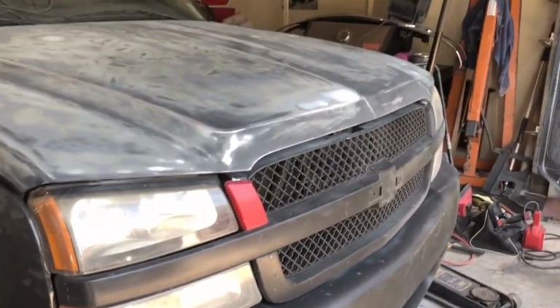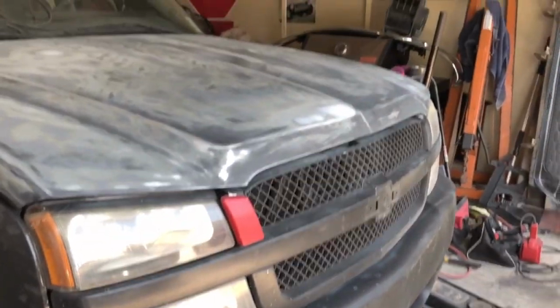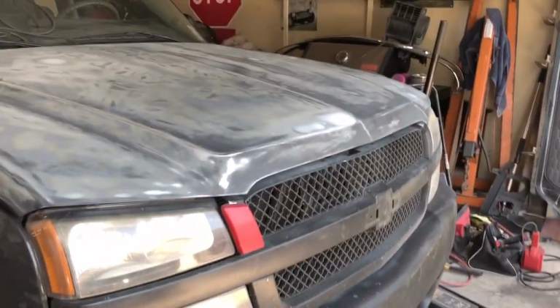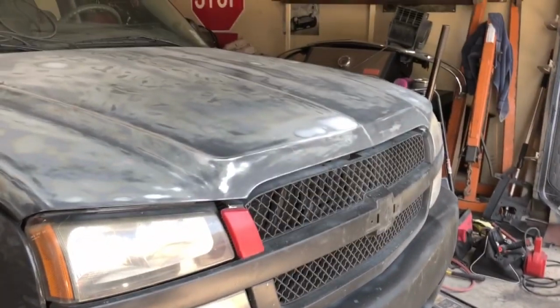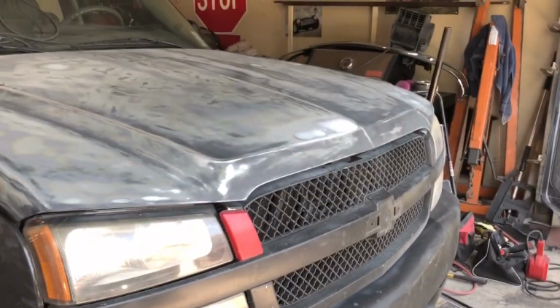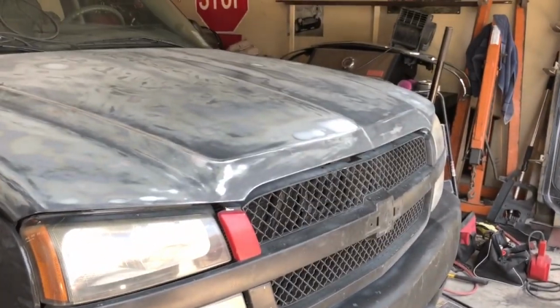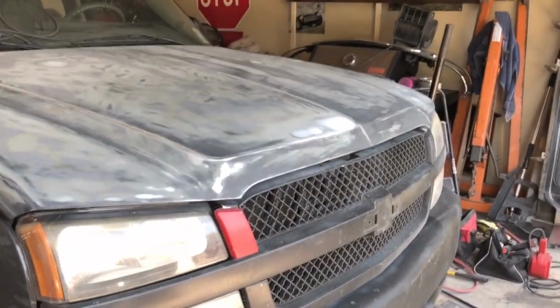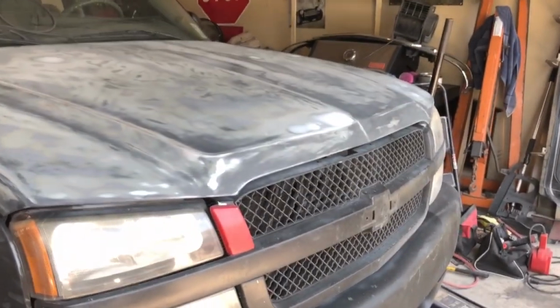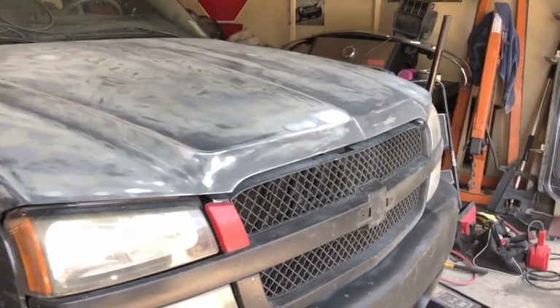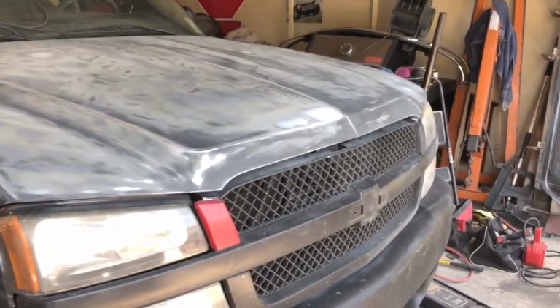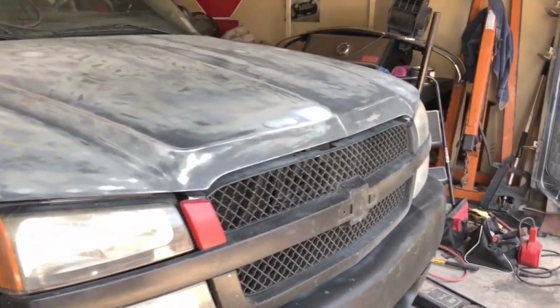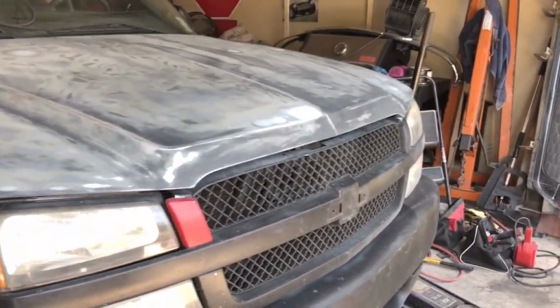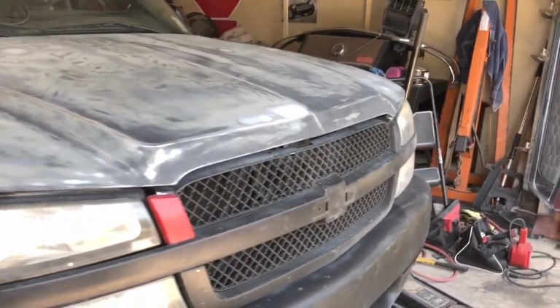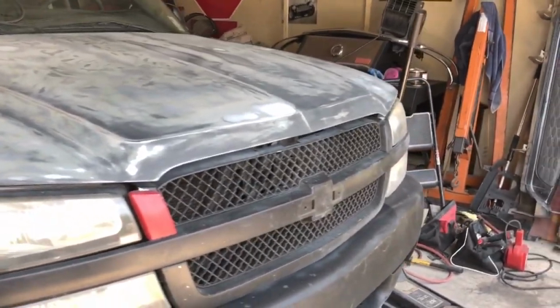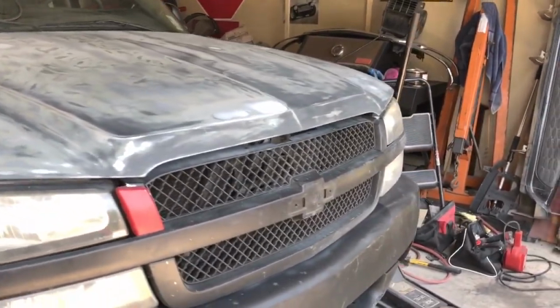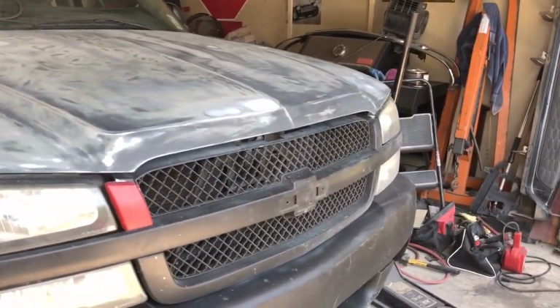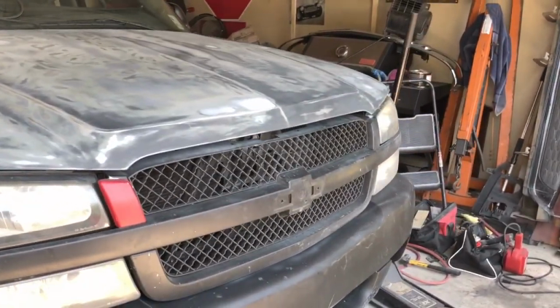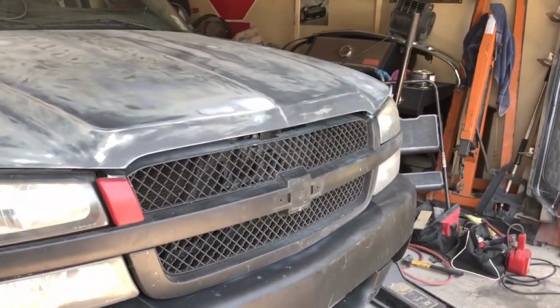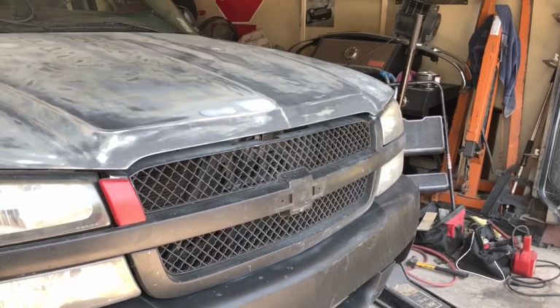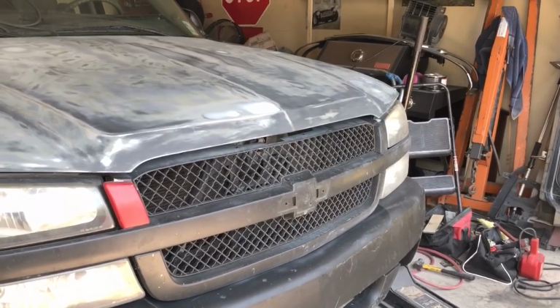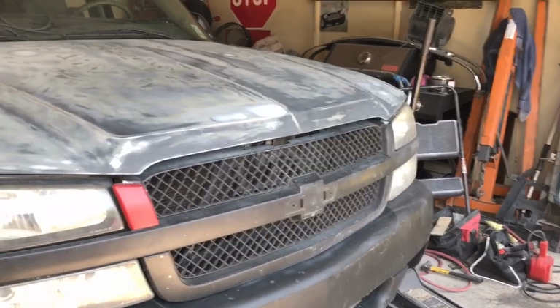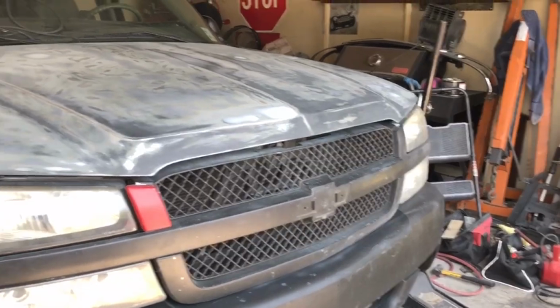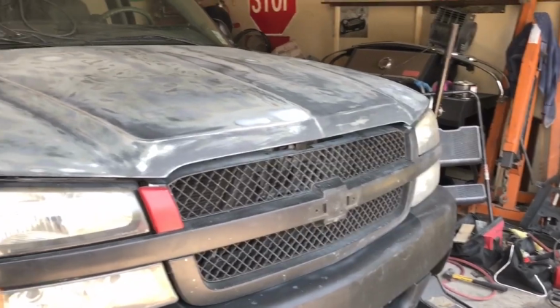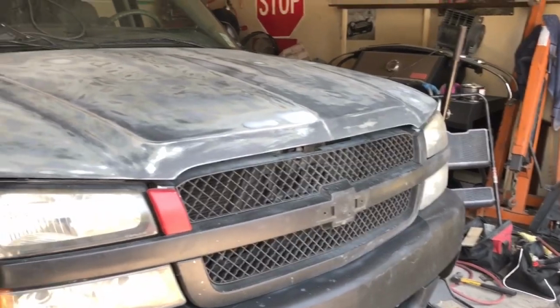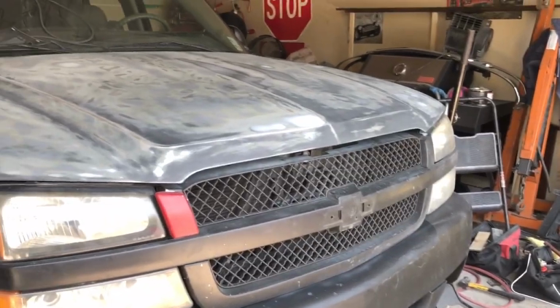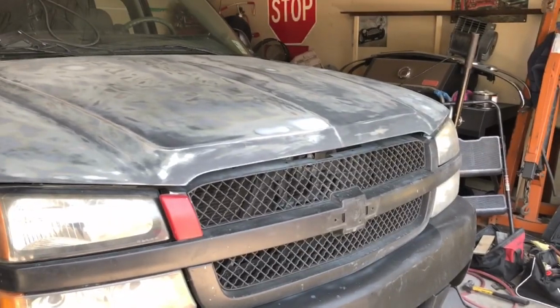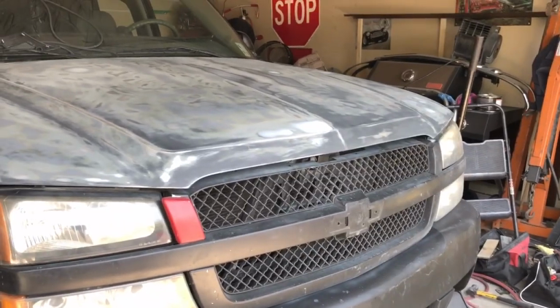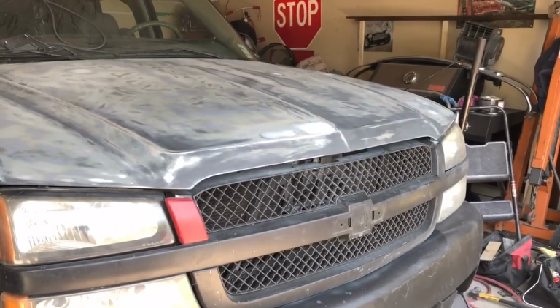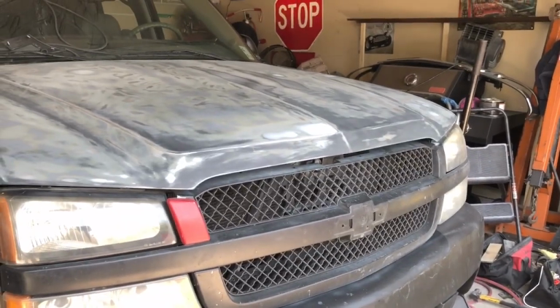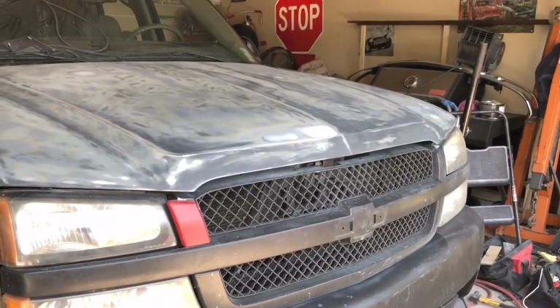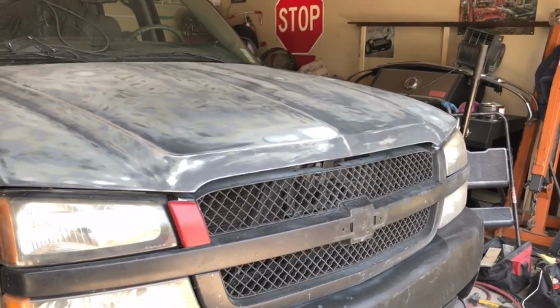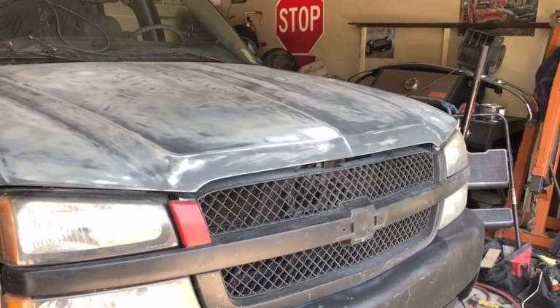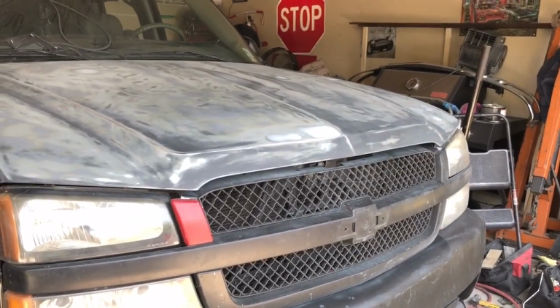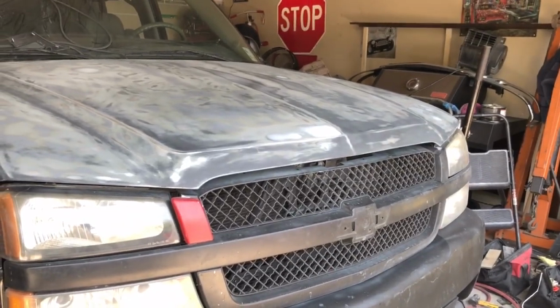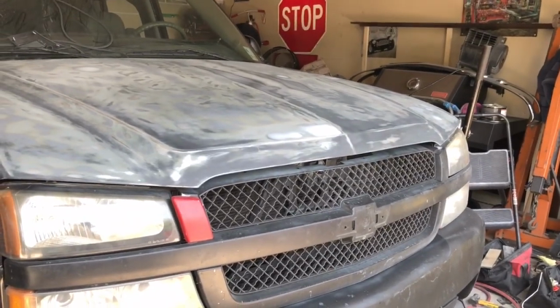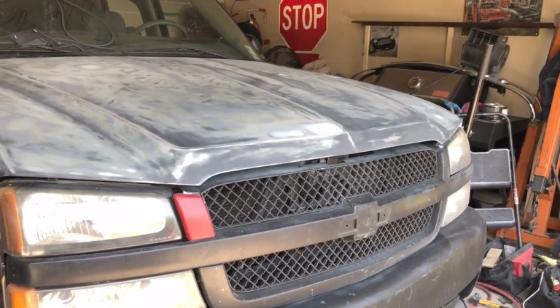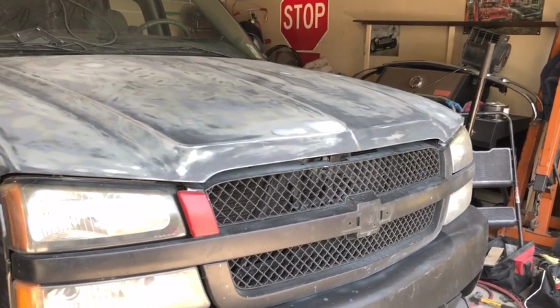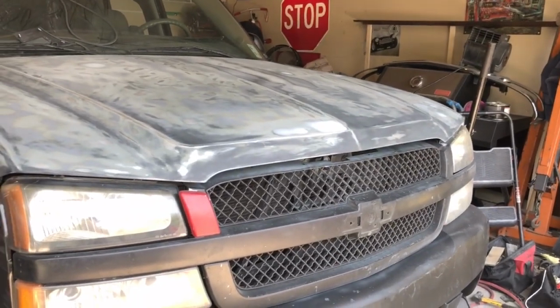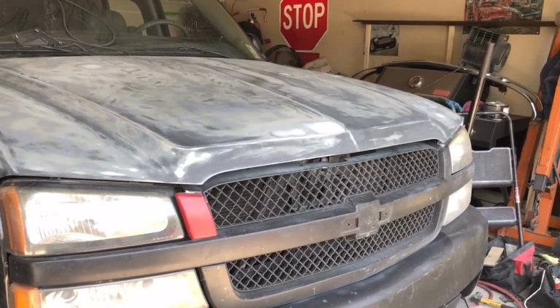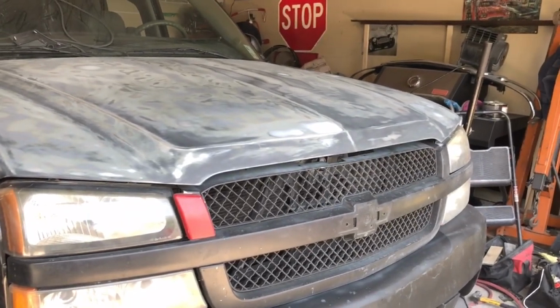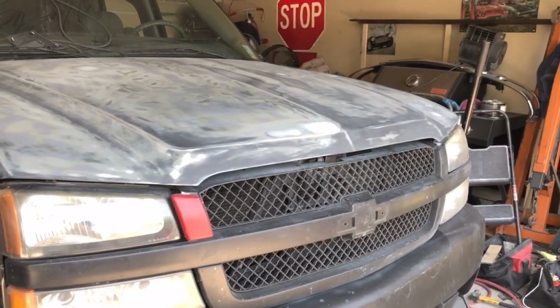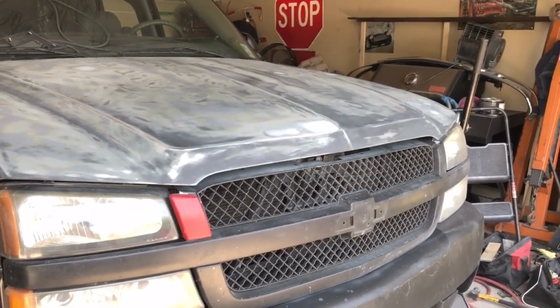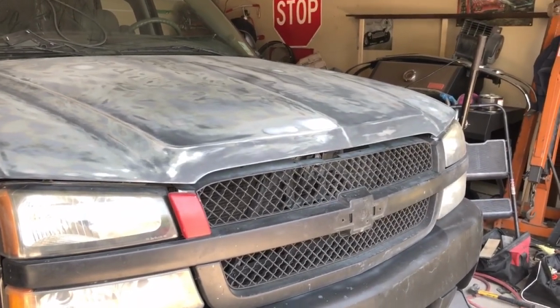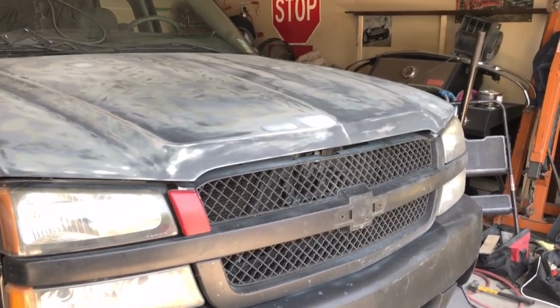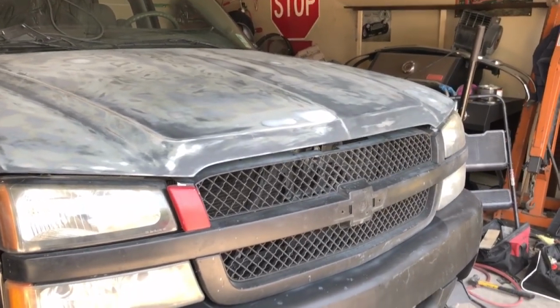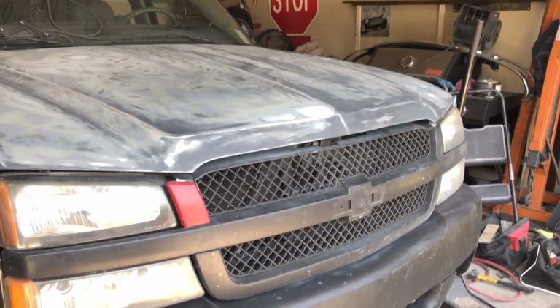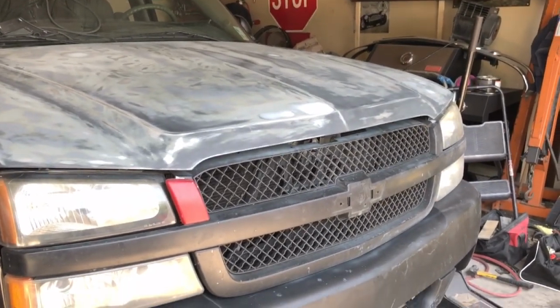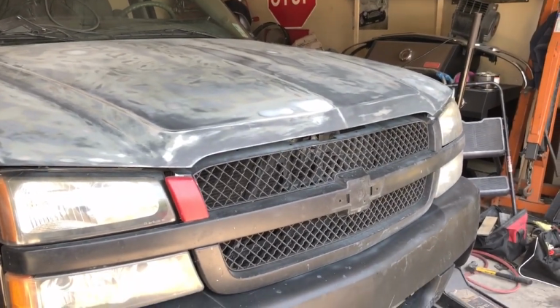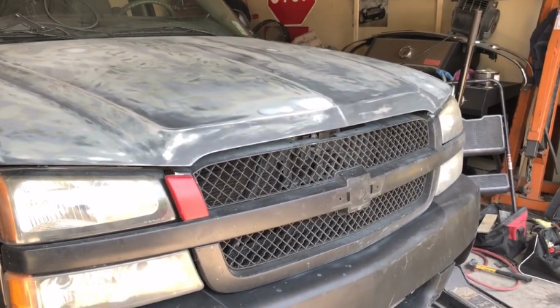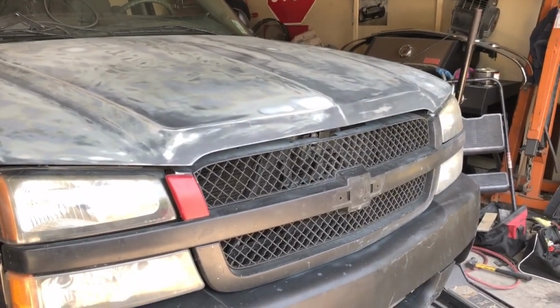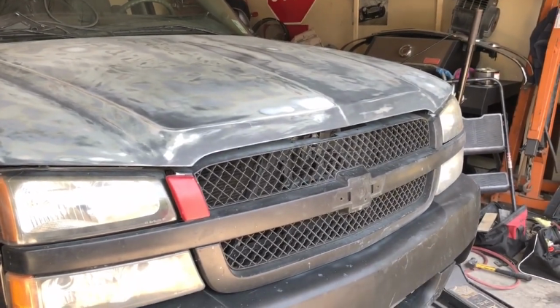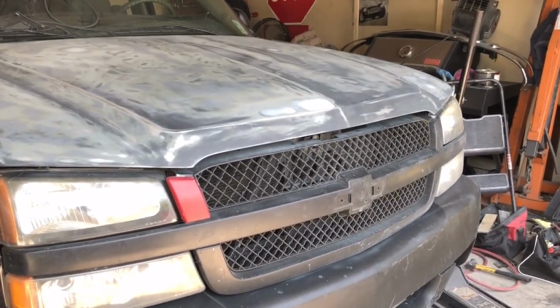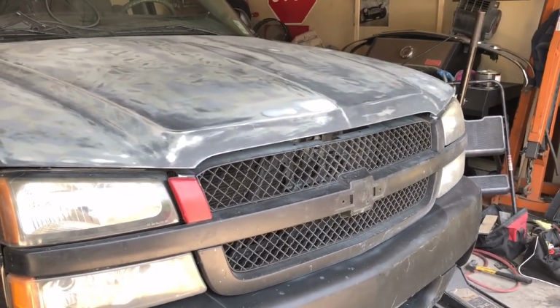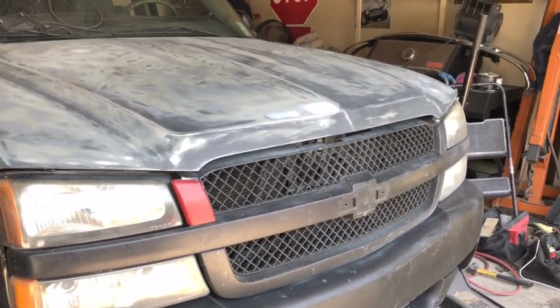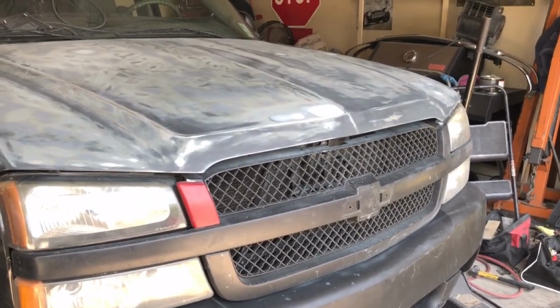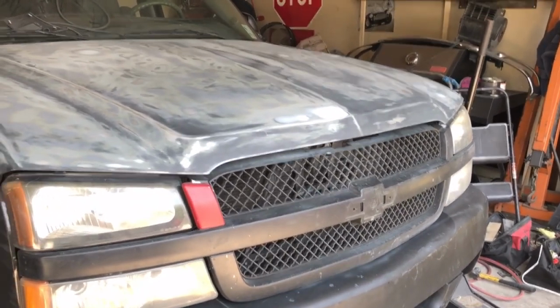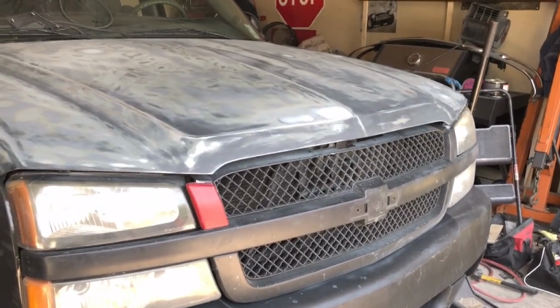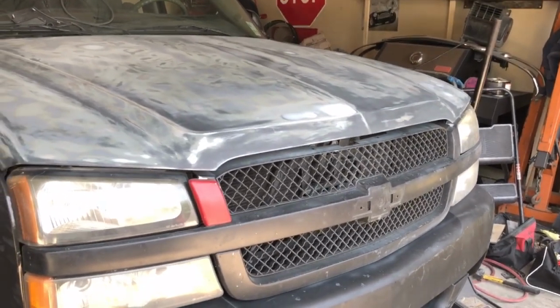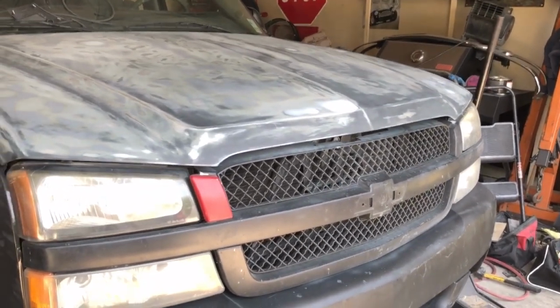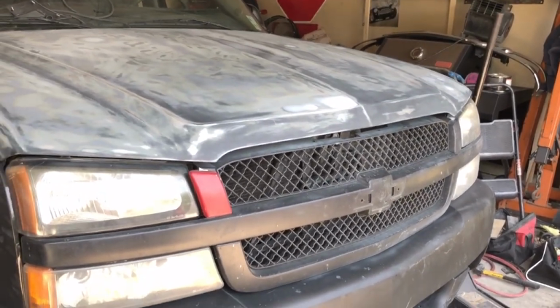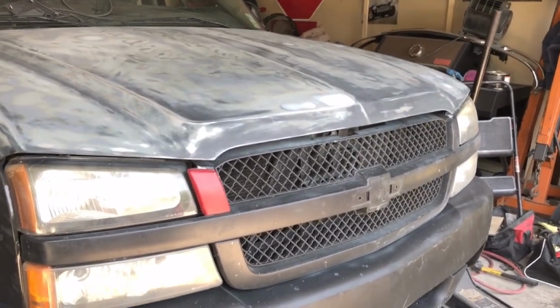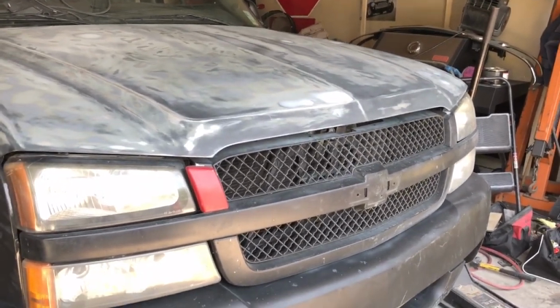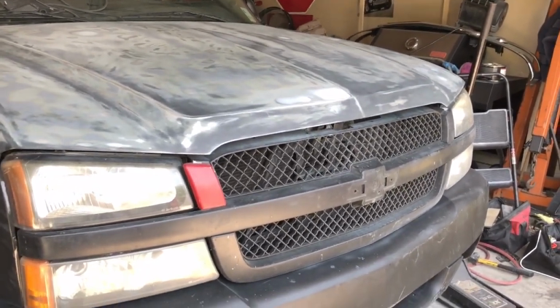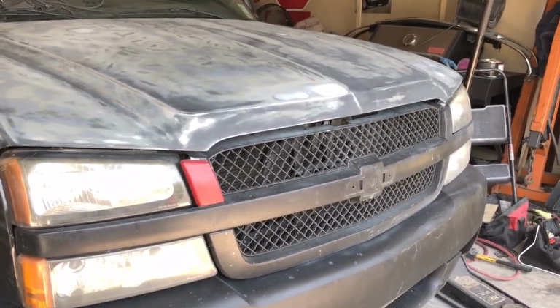I don't want to take it Tuesday because supposedly Tuesday it's supposed to rain. I think that's what I'm going to do today. I don't know if I'll time lapse it because it's going to take a while - I'll just show you guys what it looks like whenever I finish the grill.